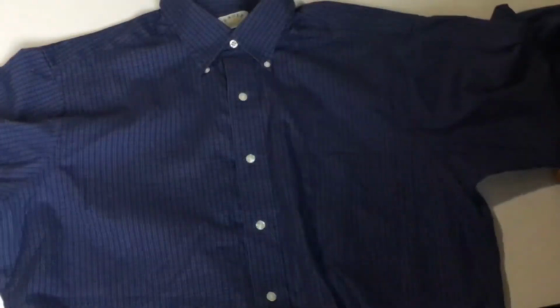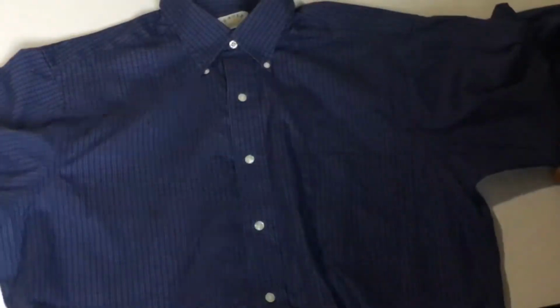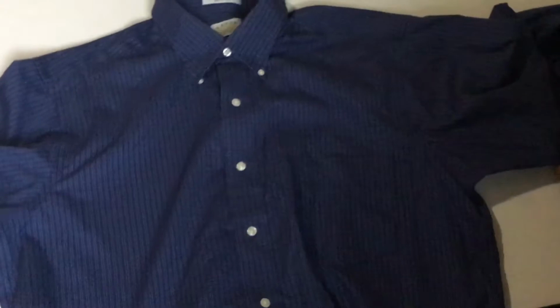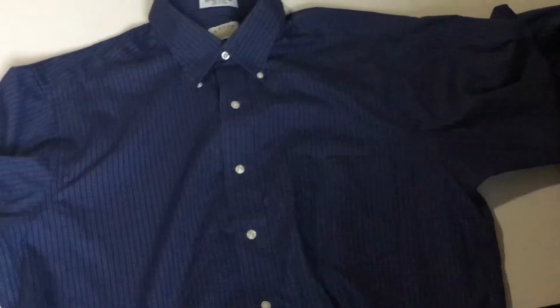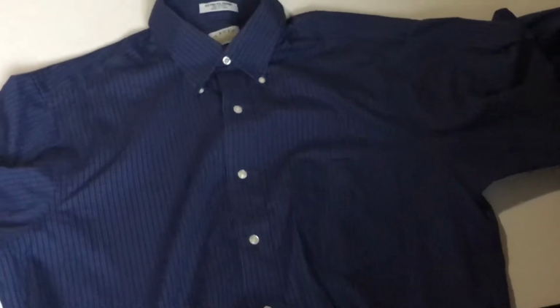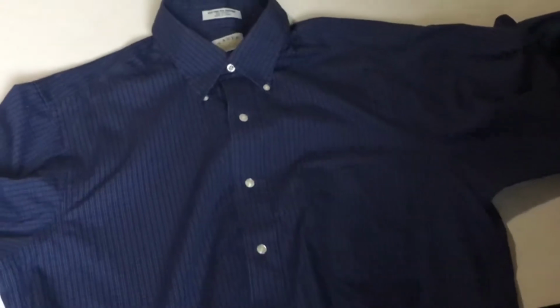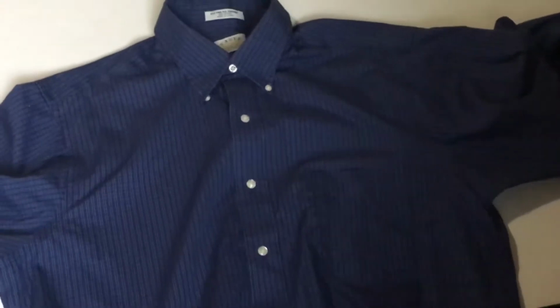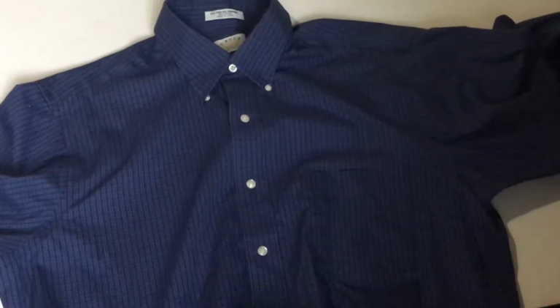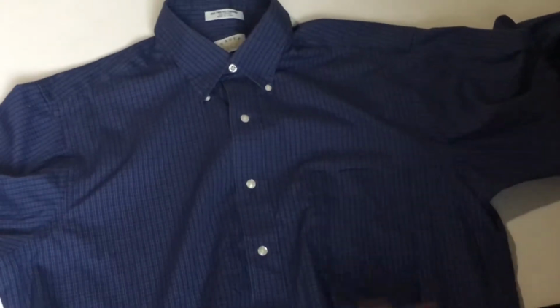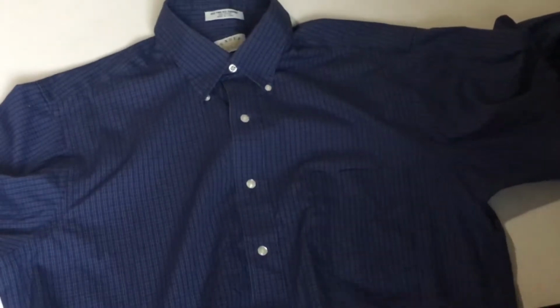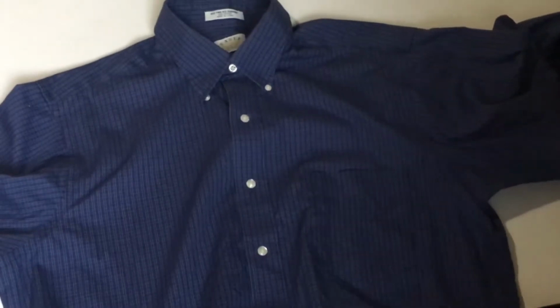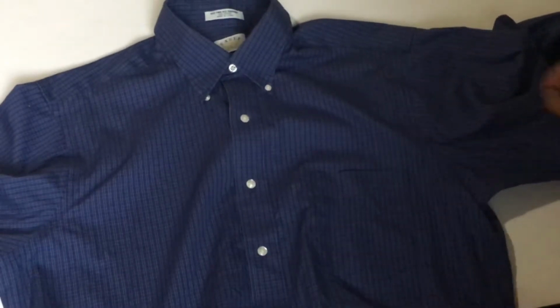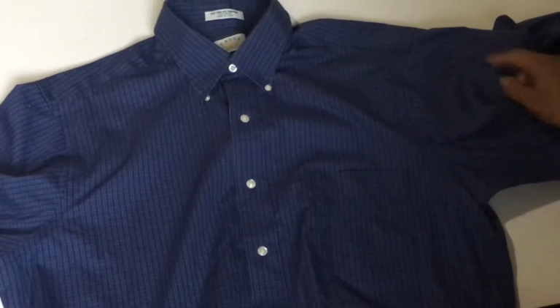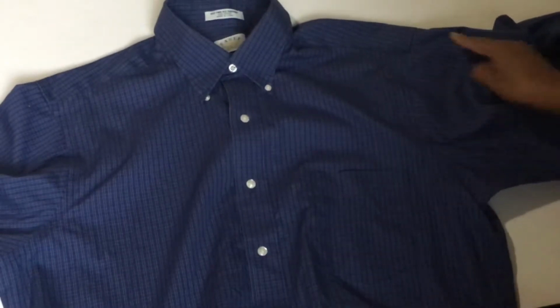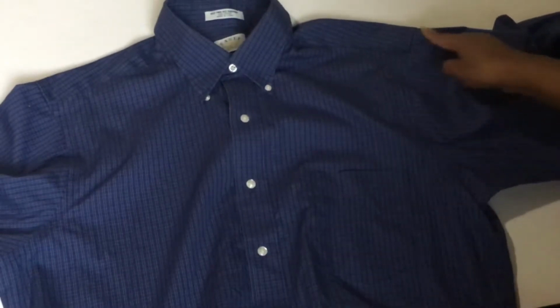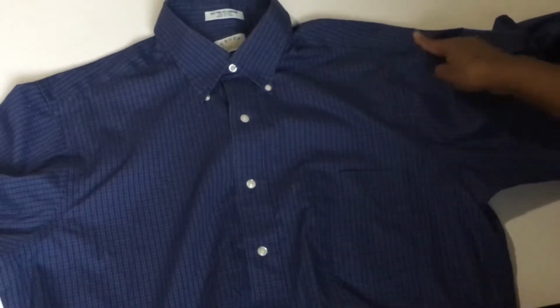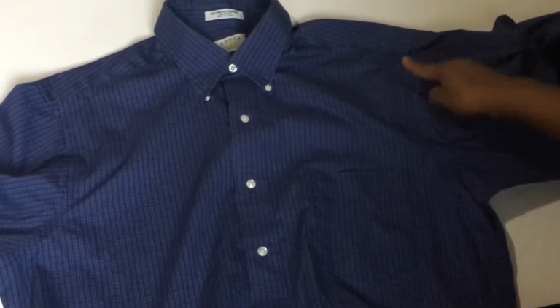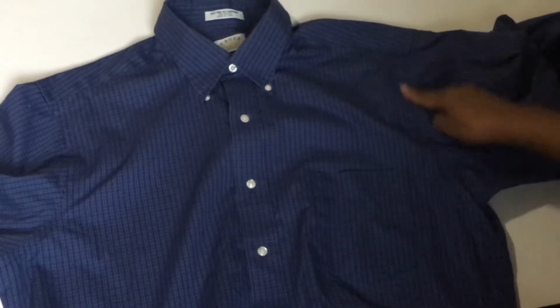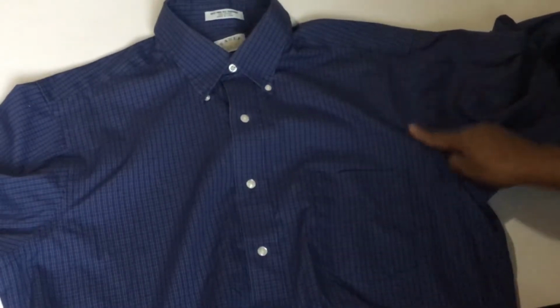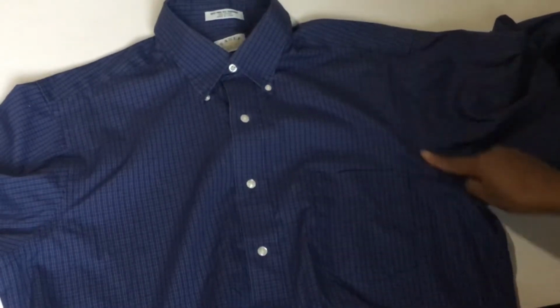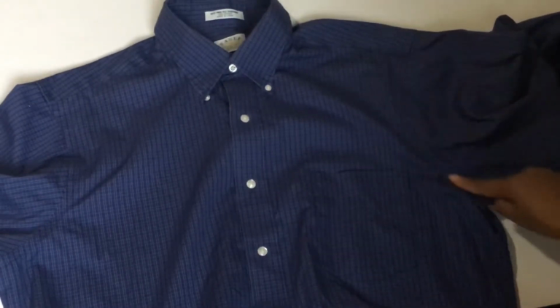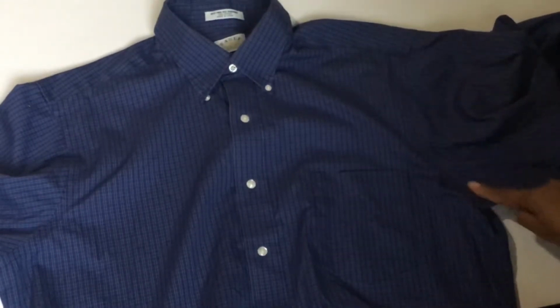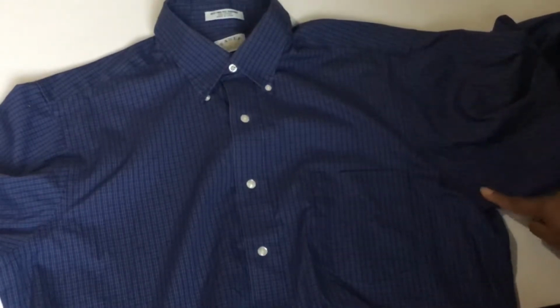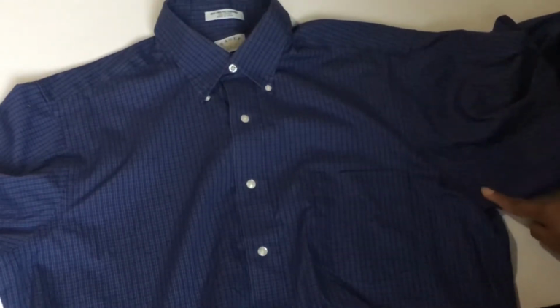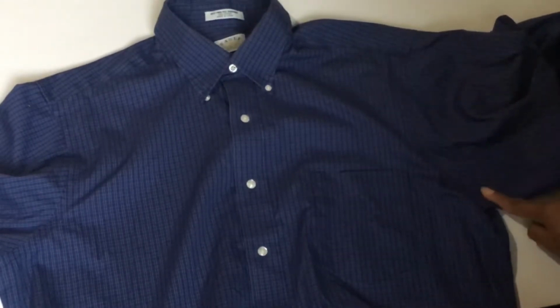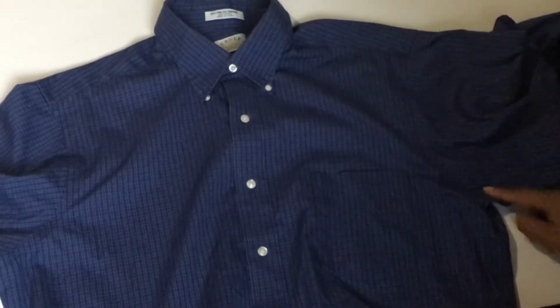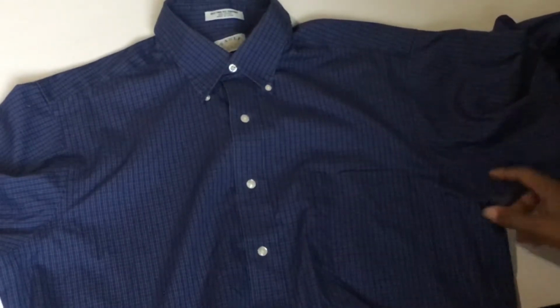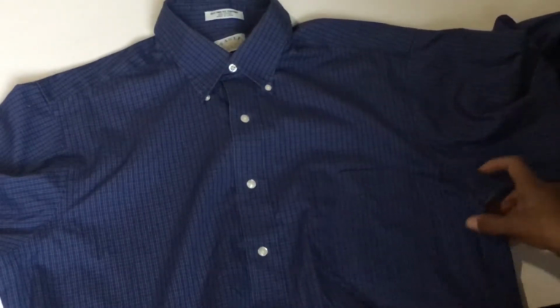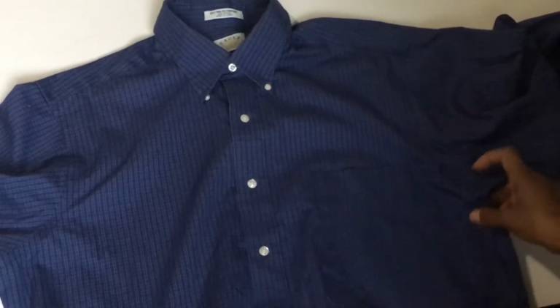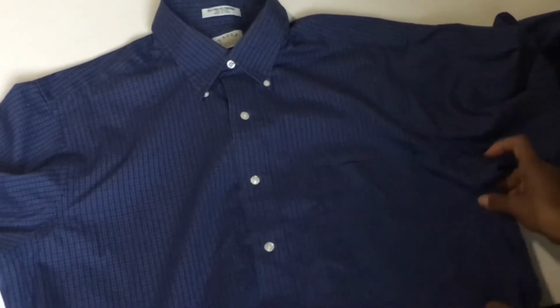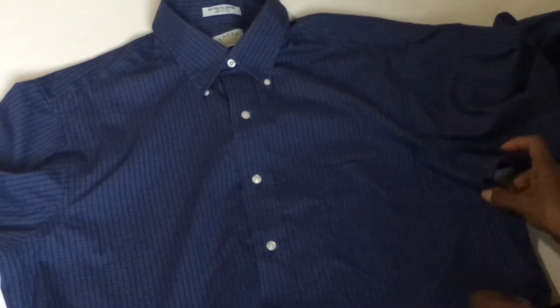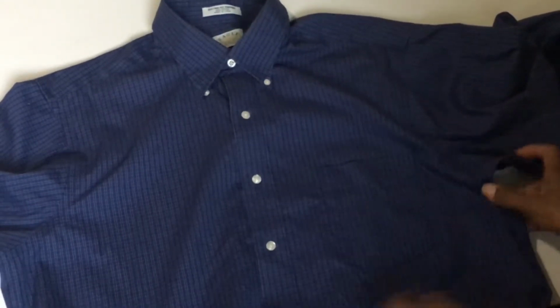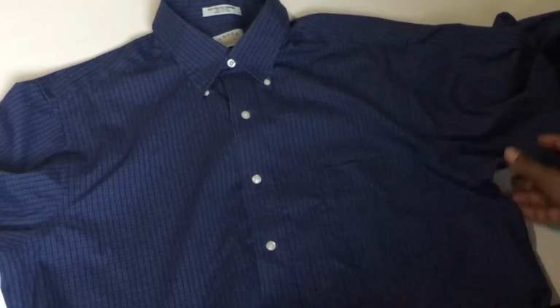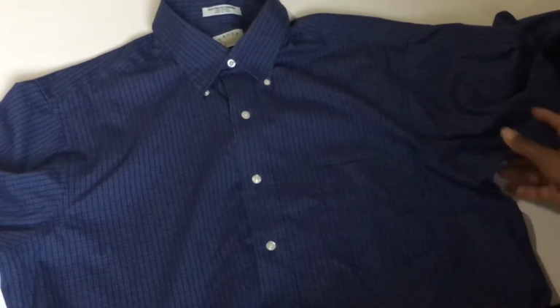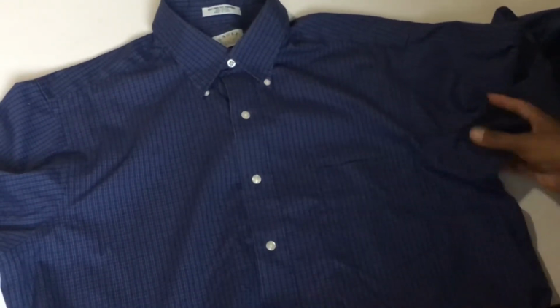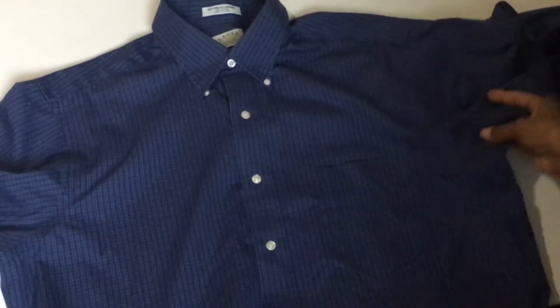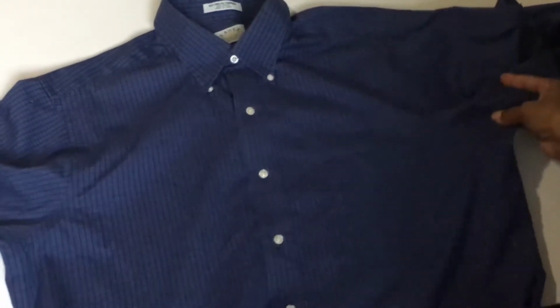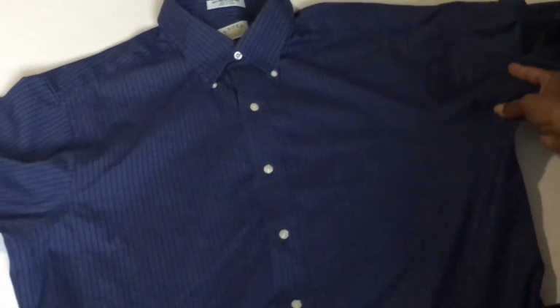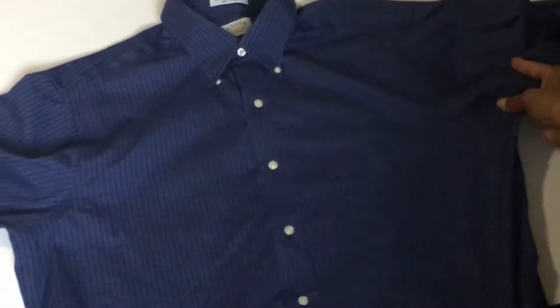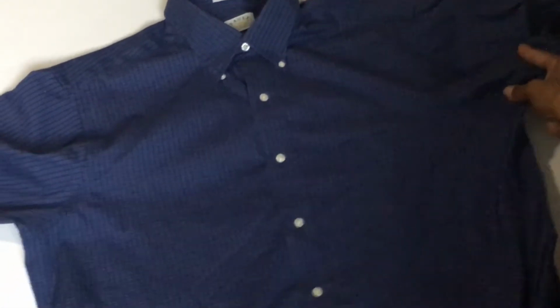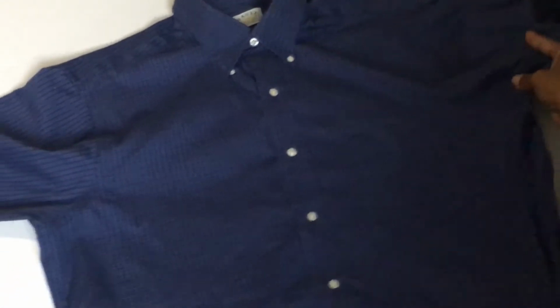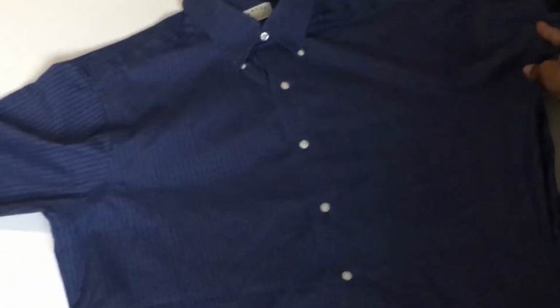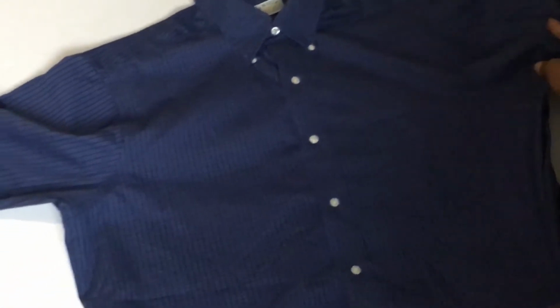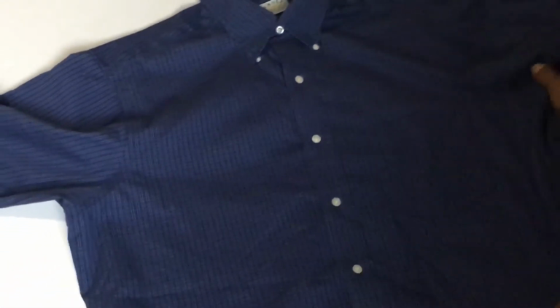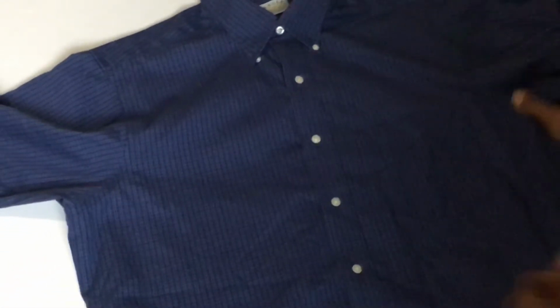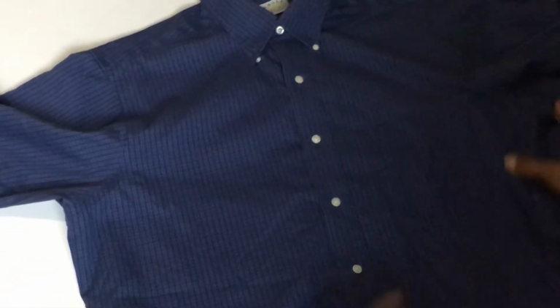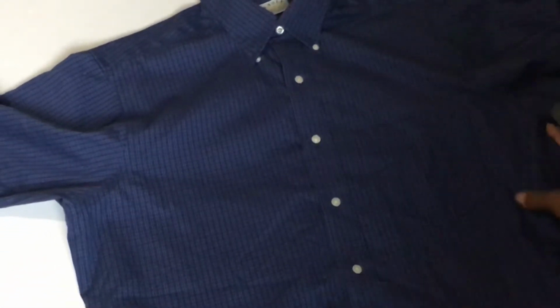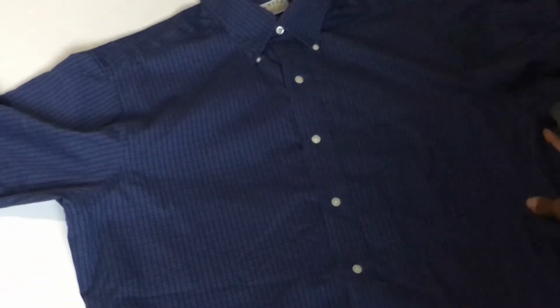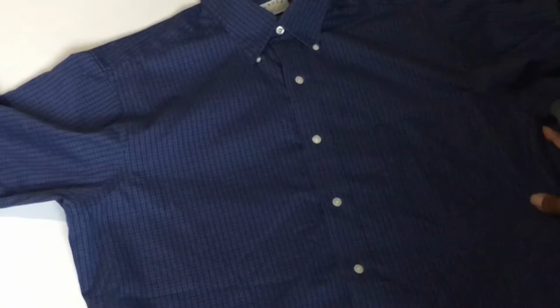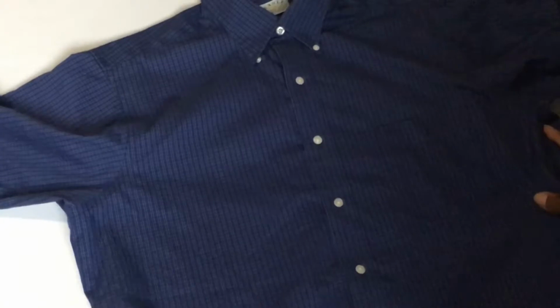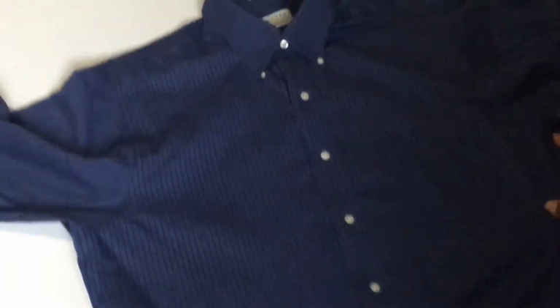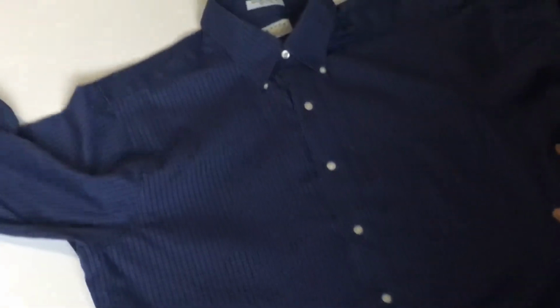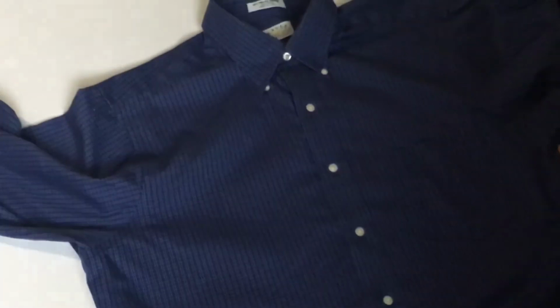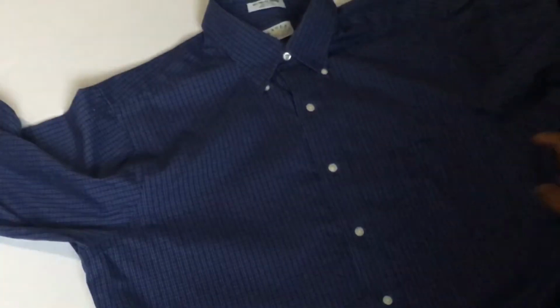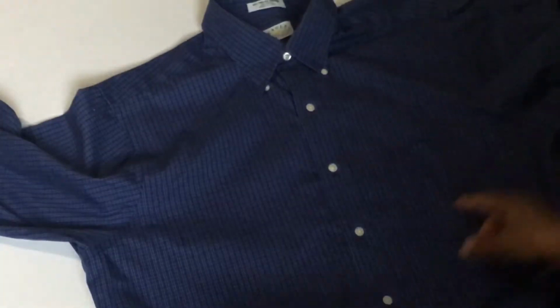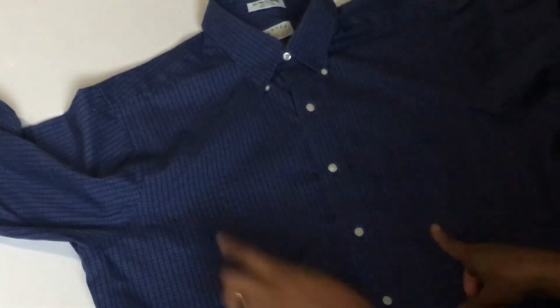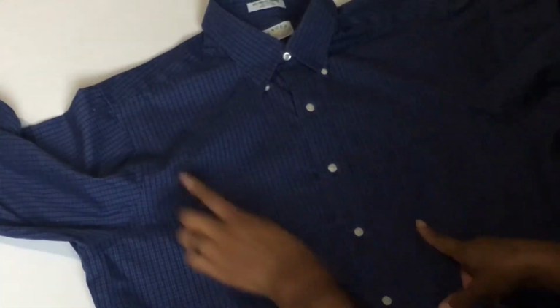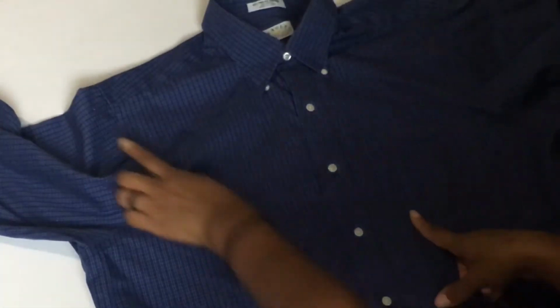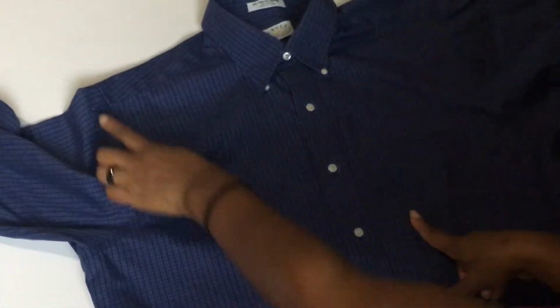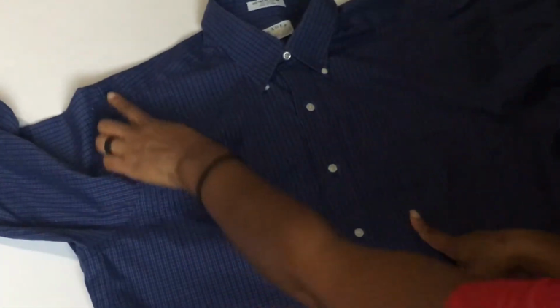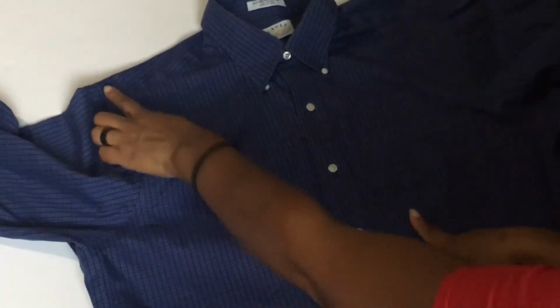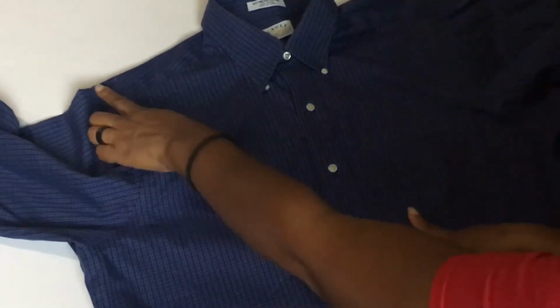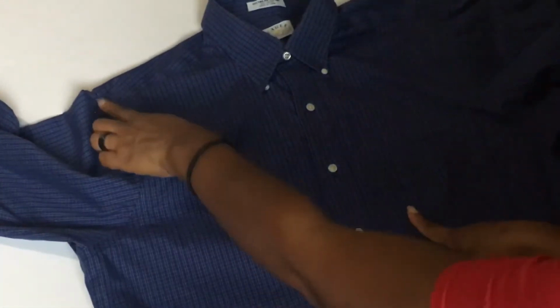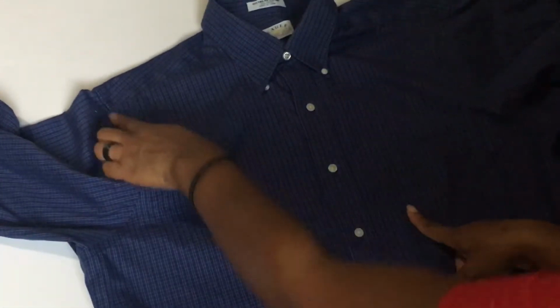The first thing you want to do is cut the sleeves off and open up the side seams on both sides.